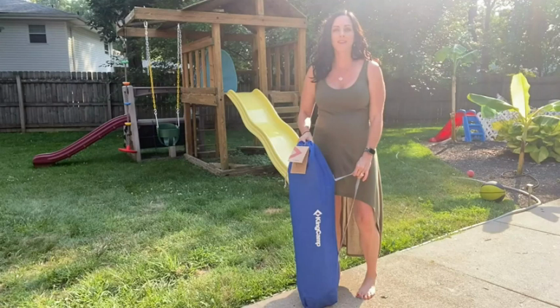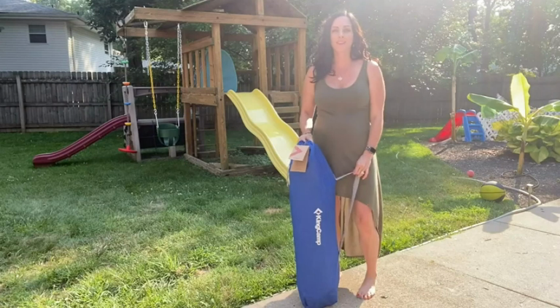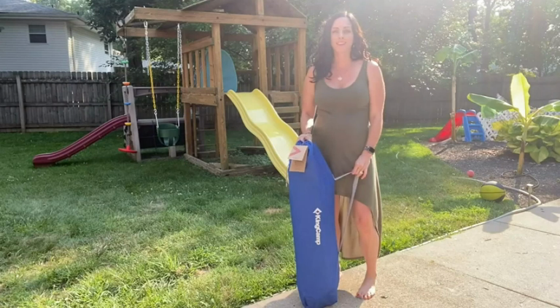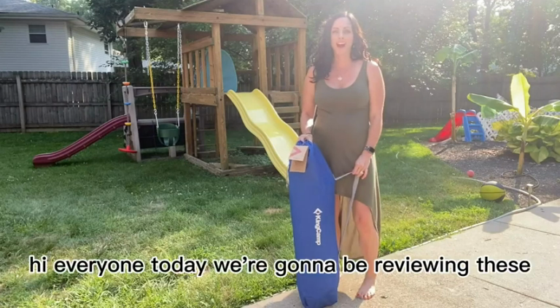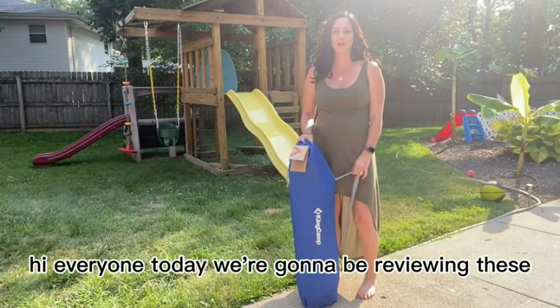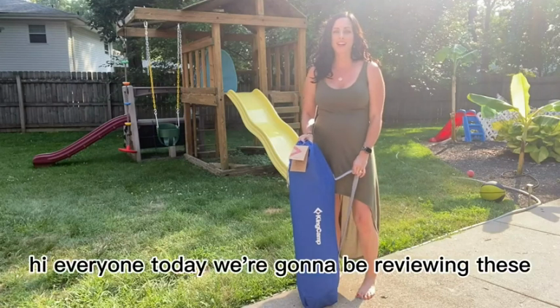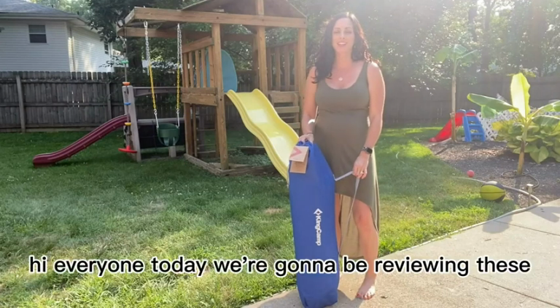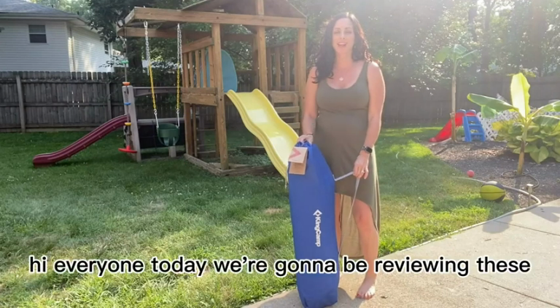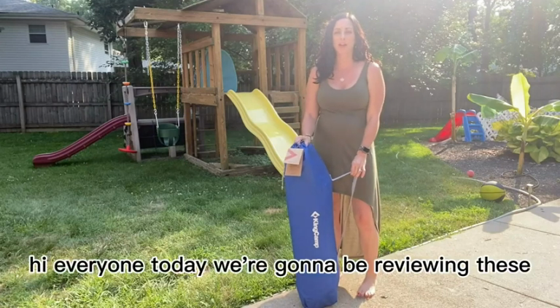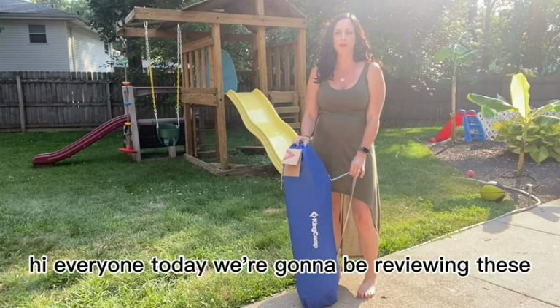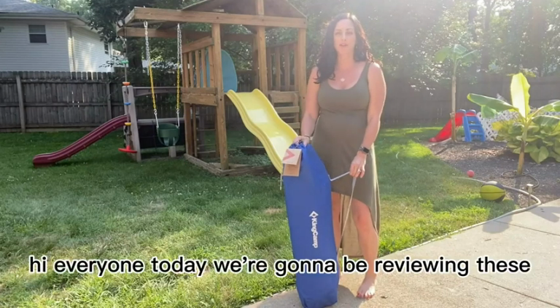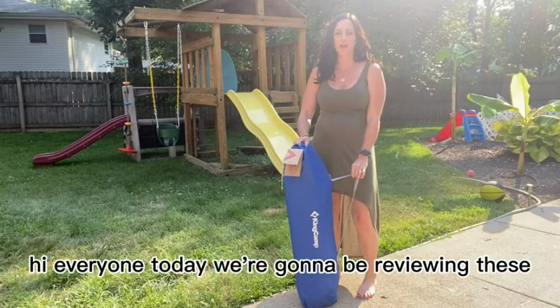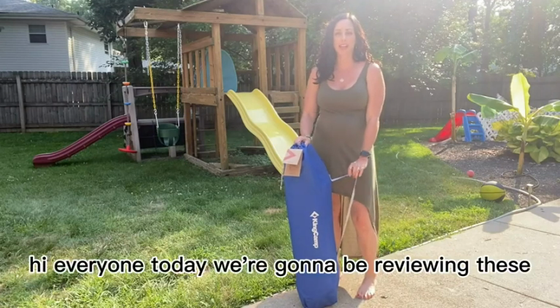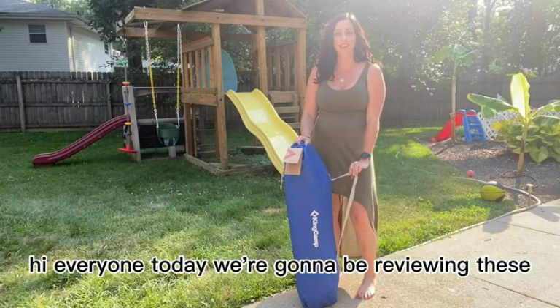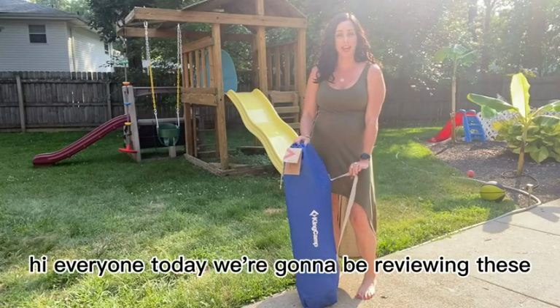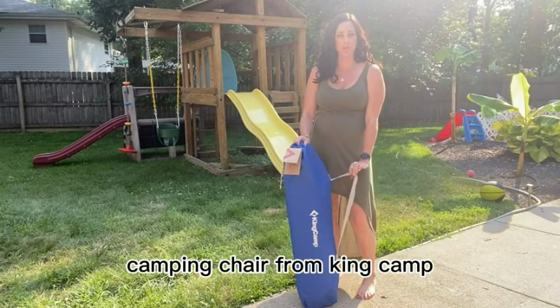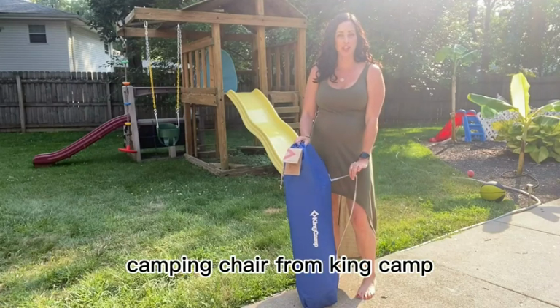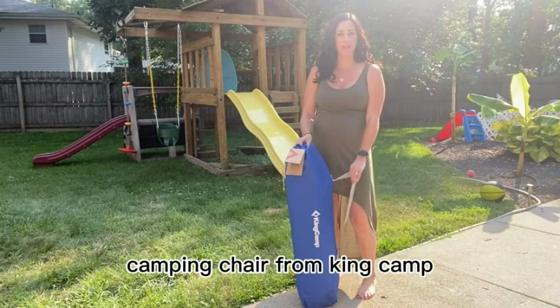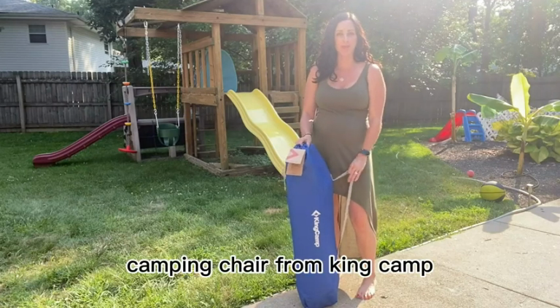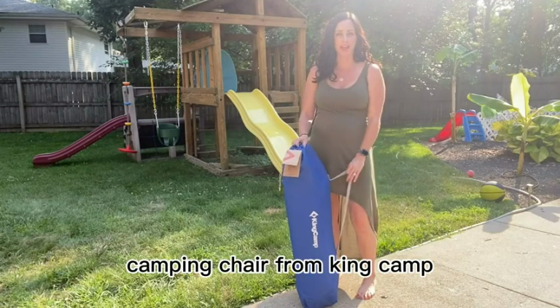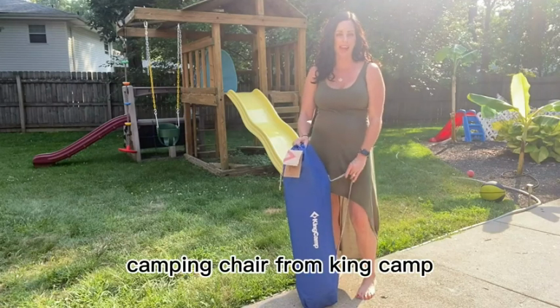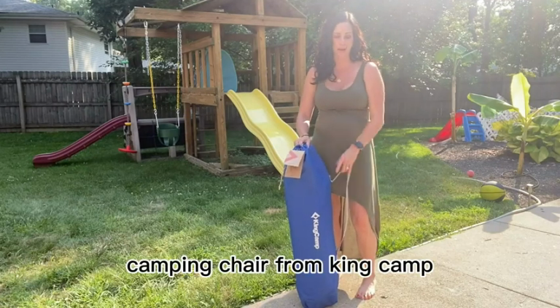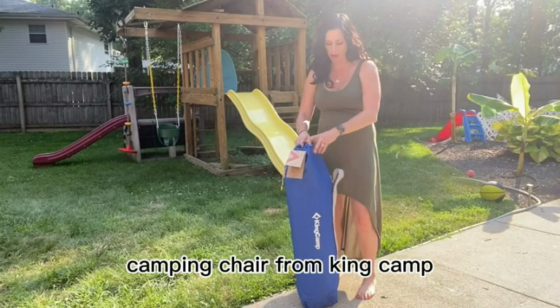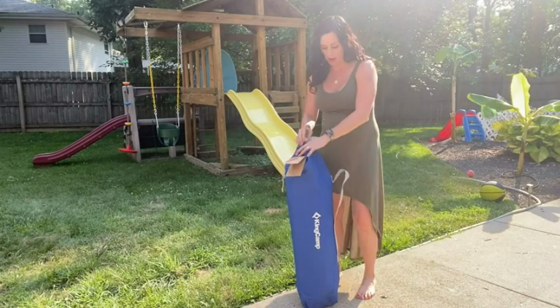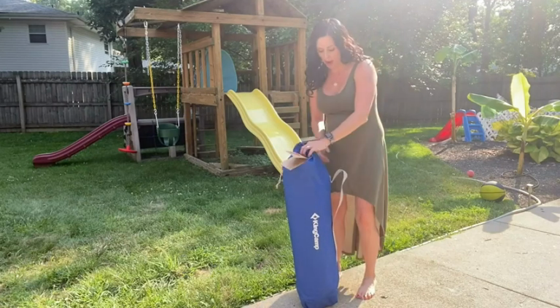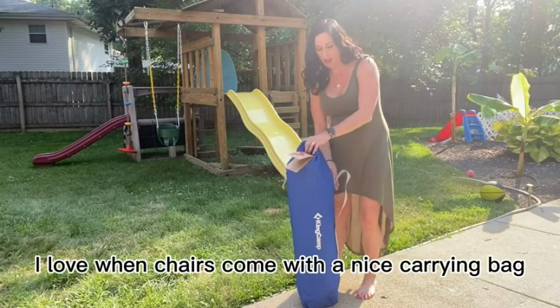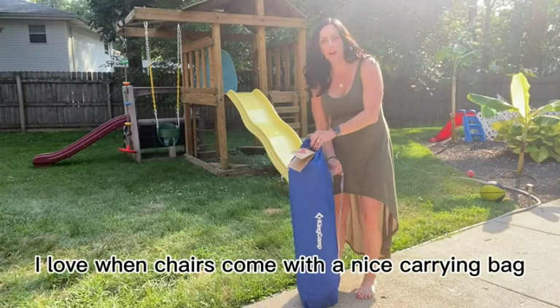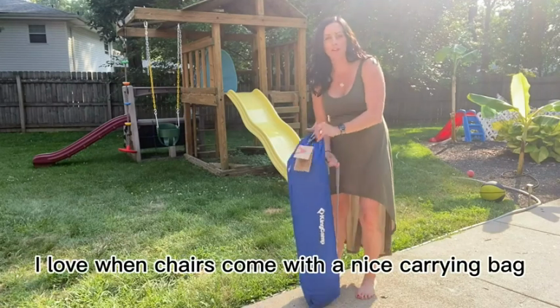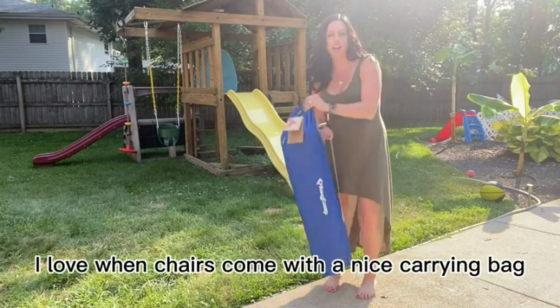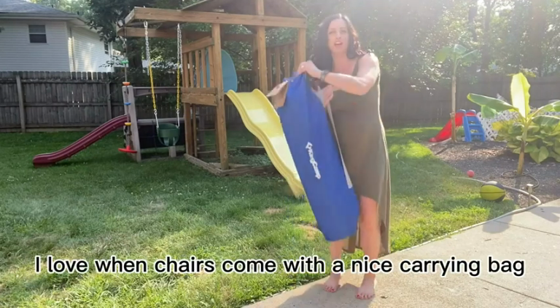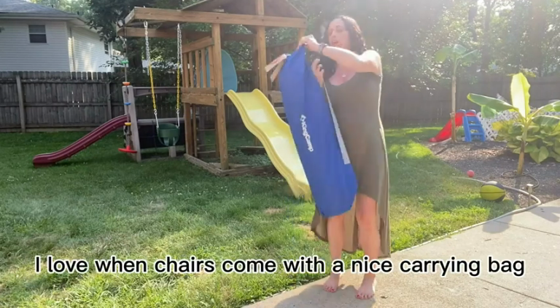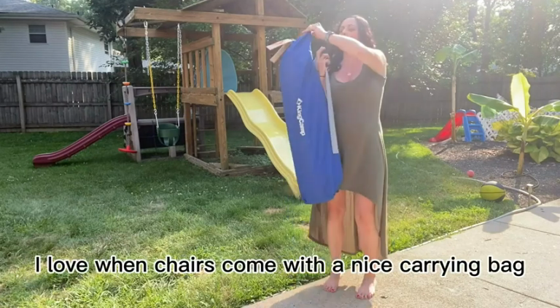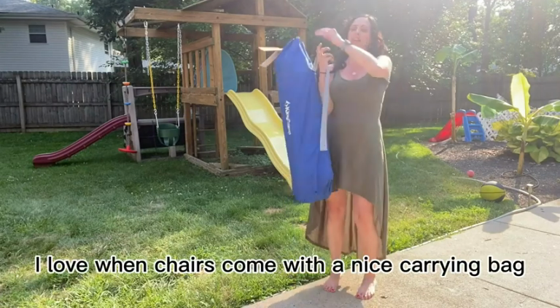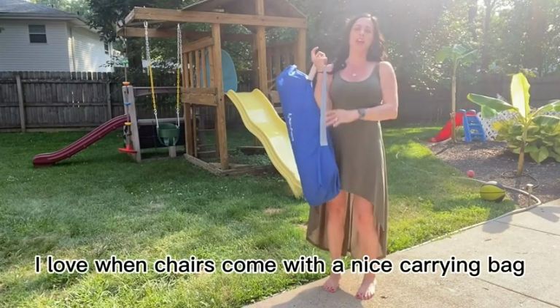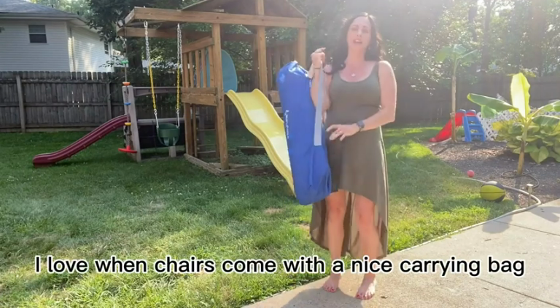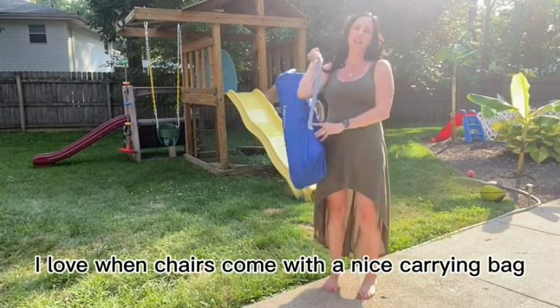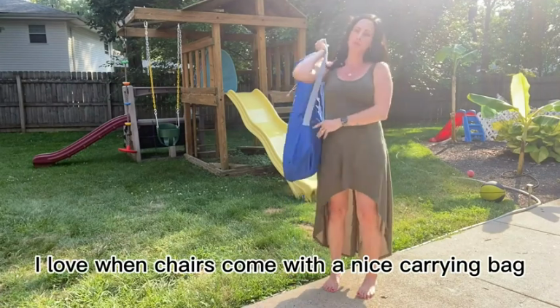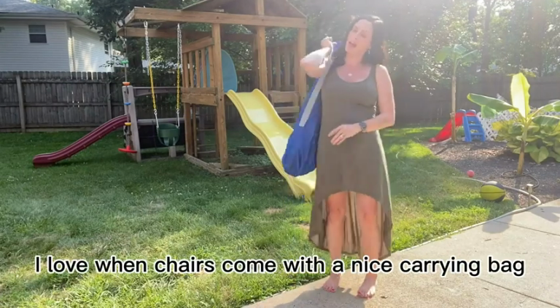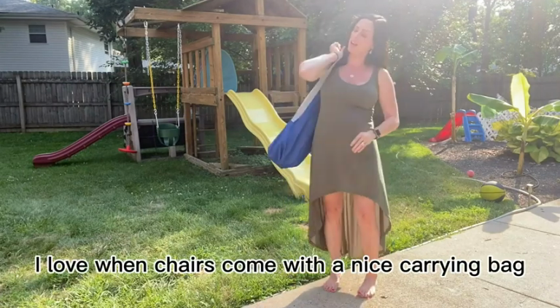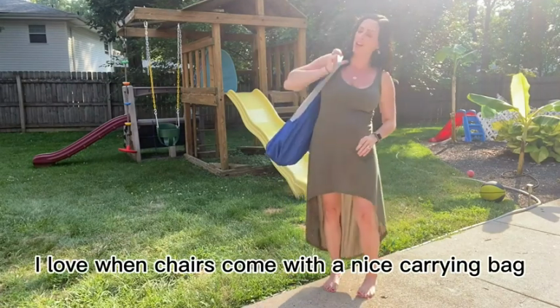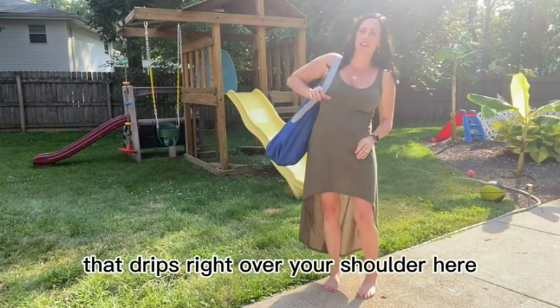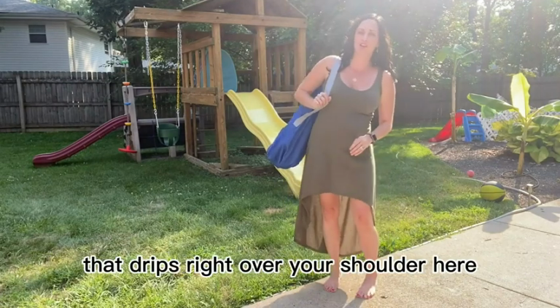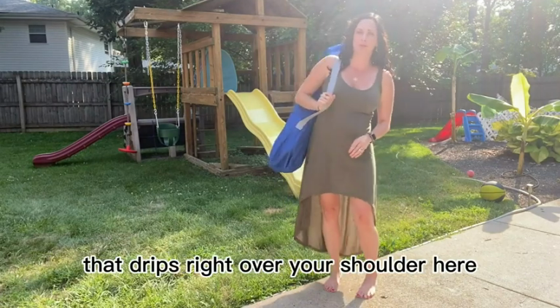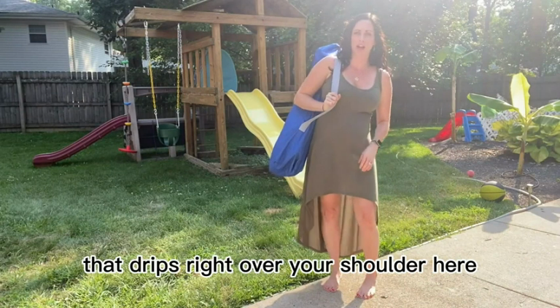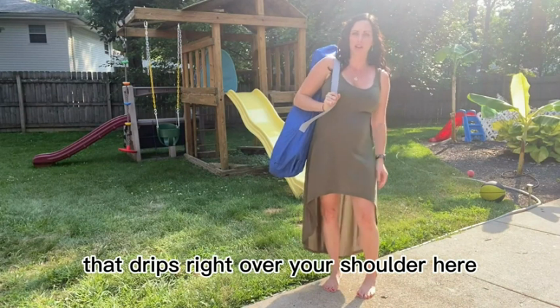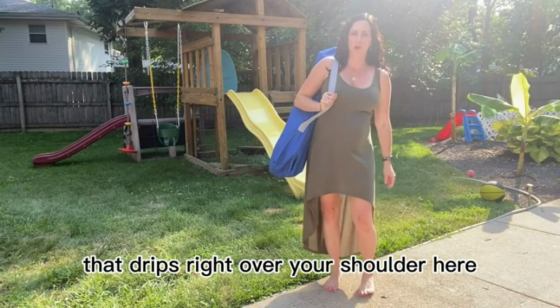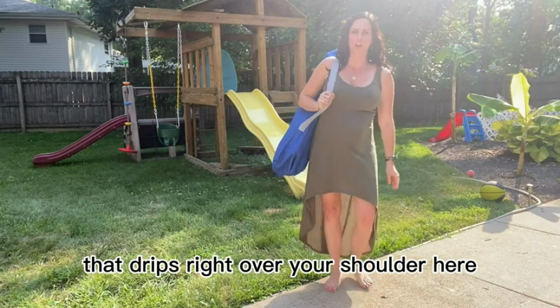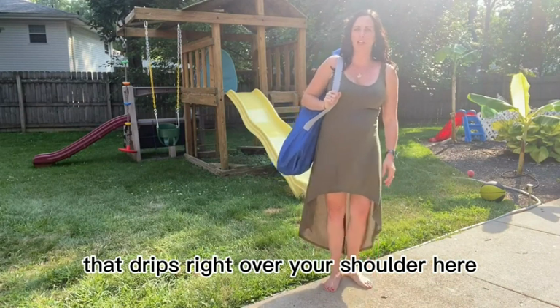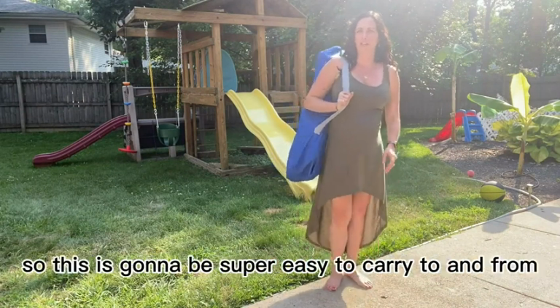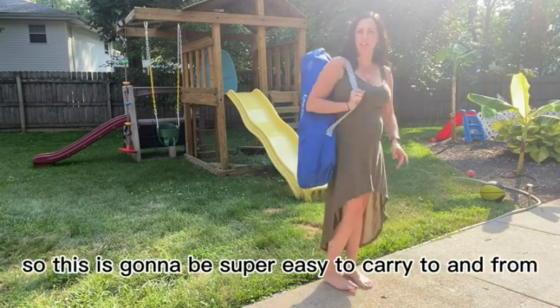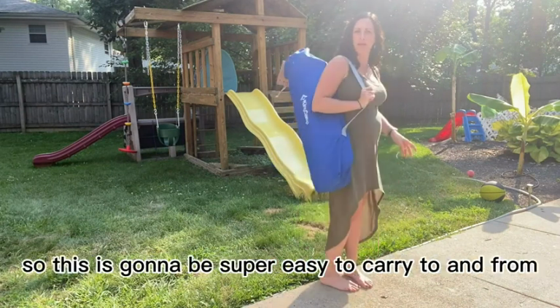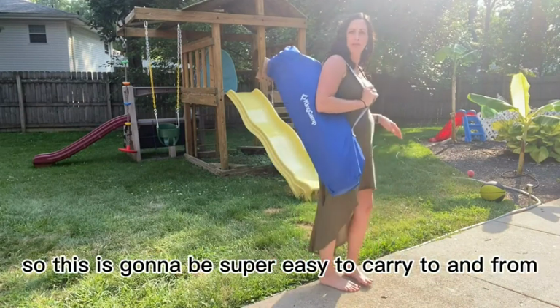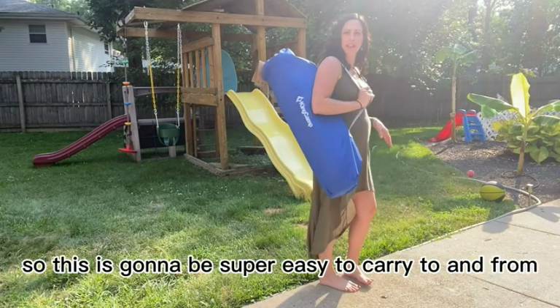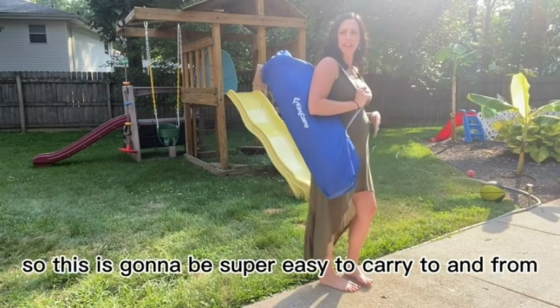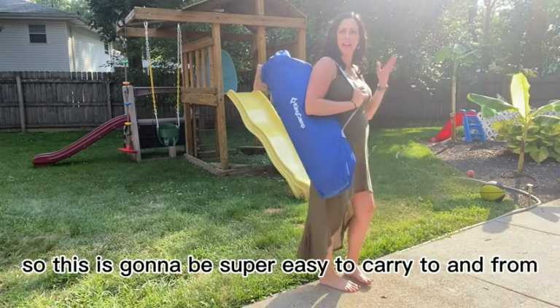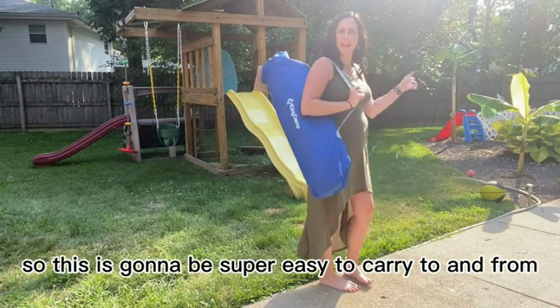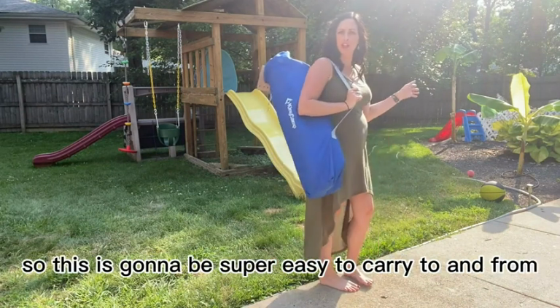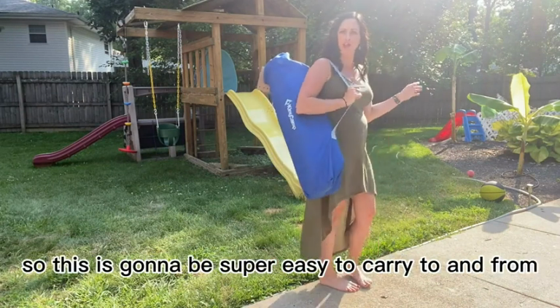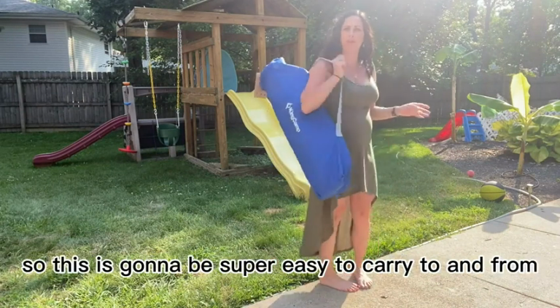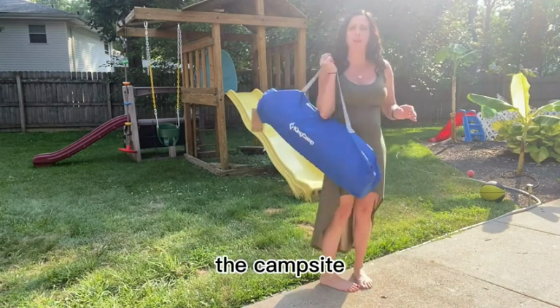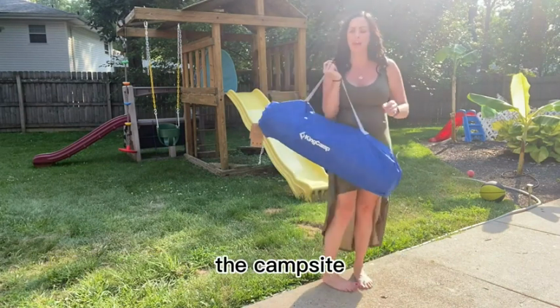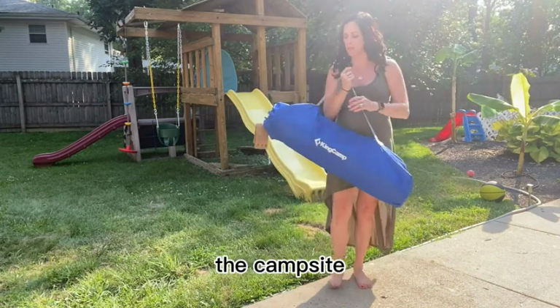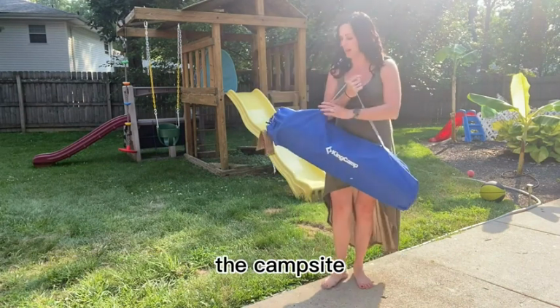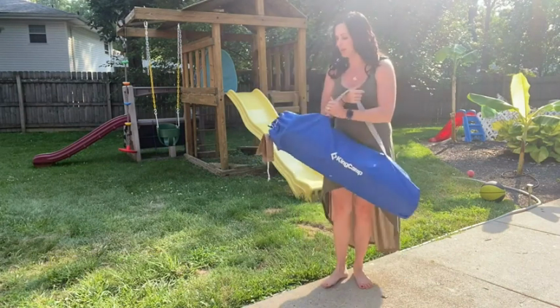Hi everyone, today we're going to be reviewing this camping chair from King Camp. I love when chairs come with a nice carrying bag that drapes right over your shoulder — this is going to be super easy to carry to and from the campsite.